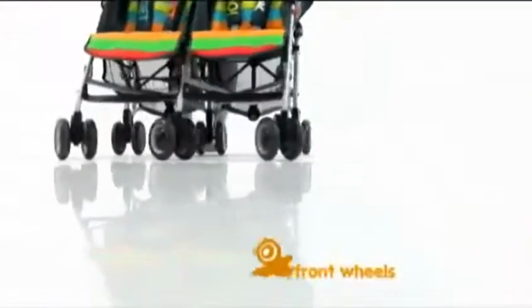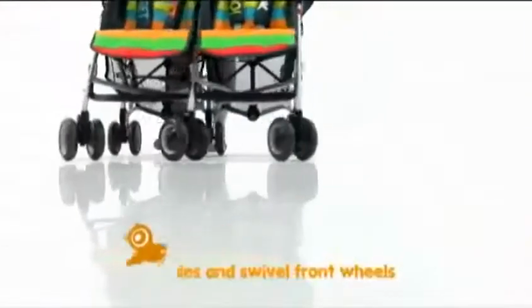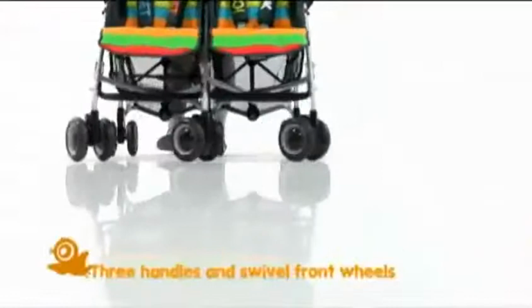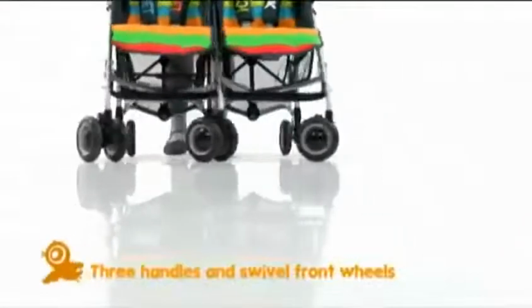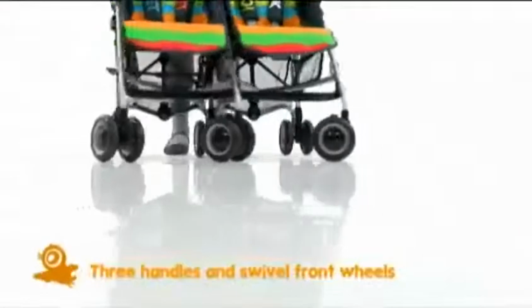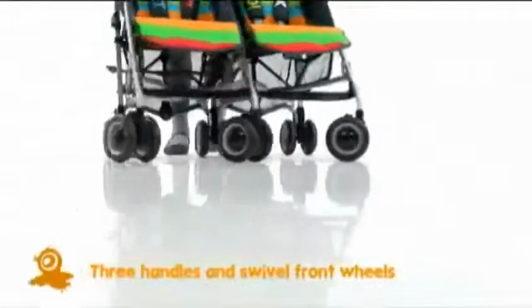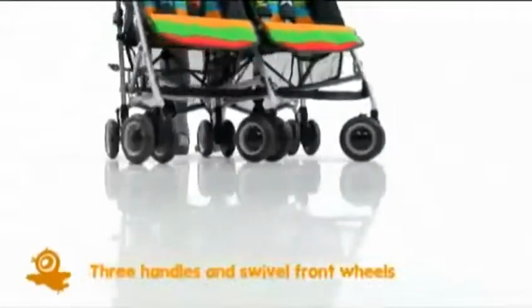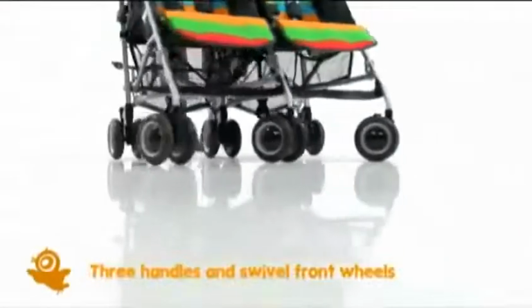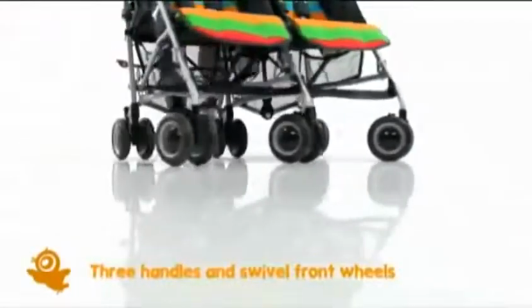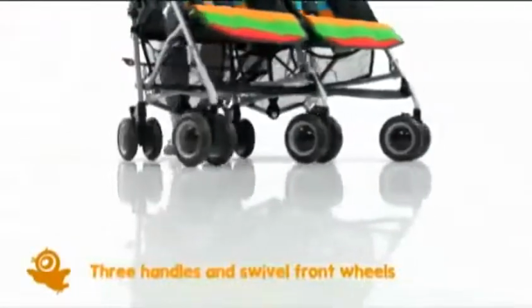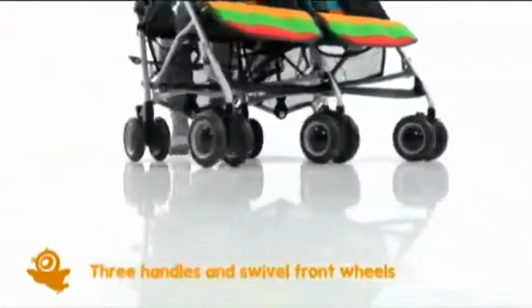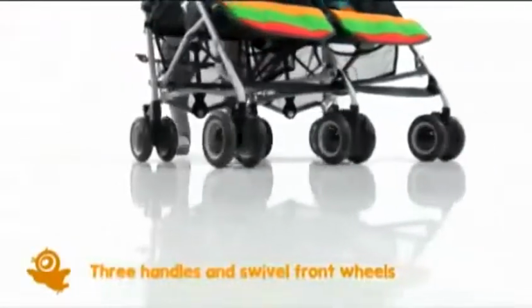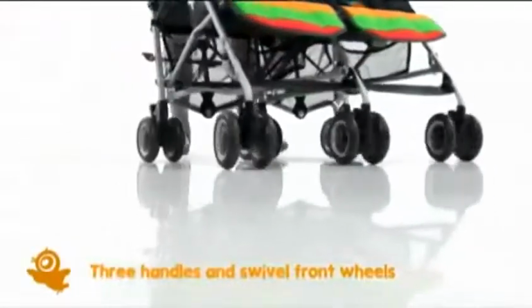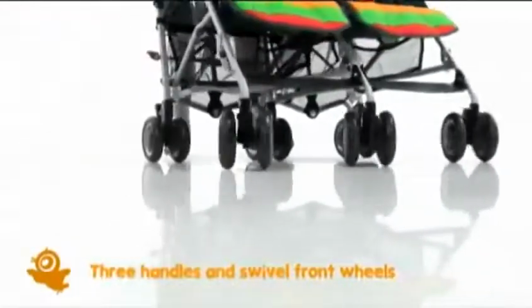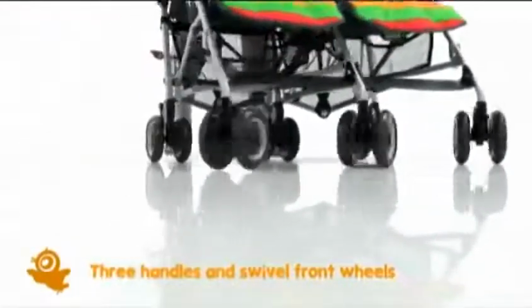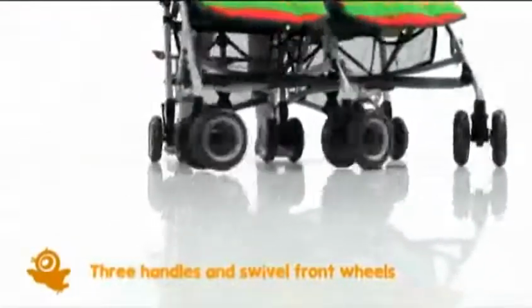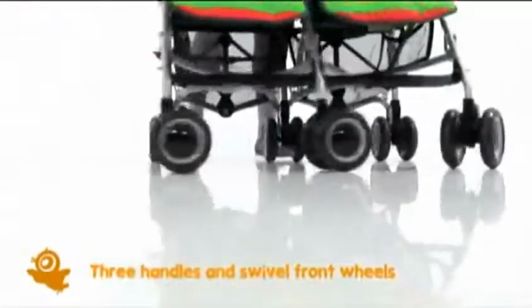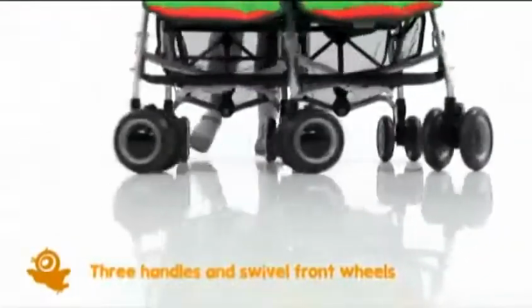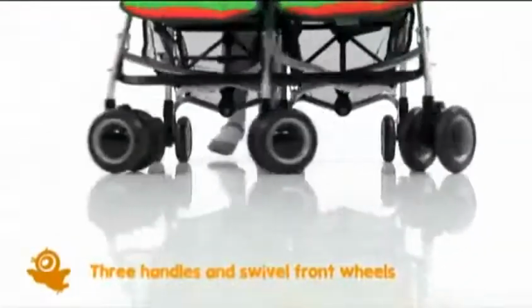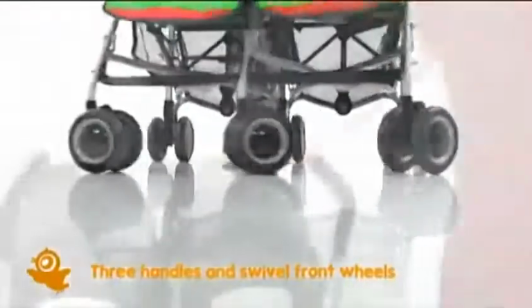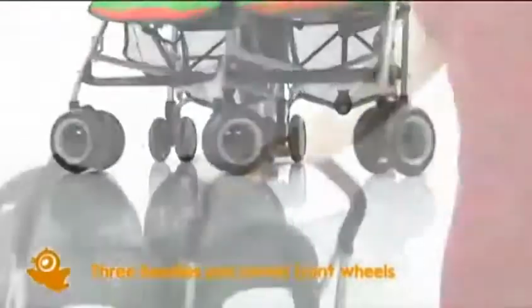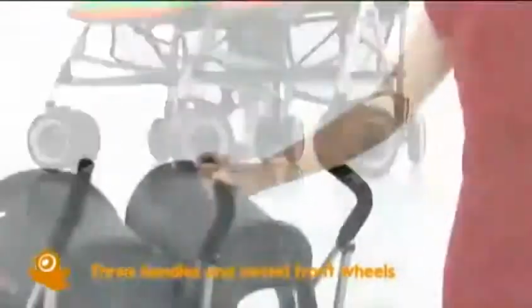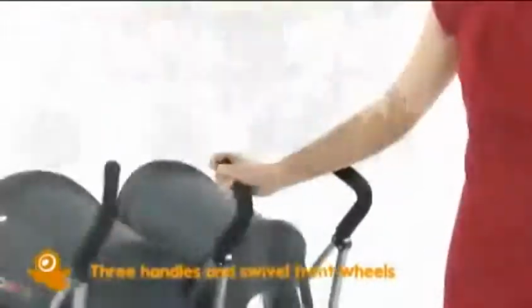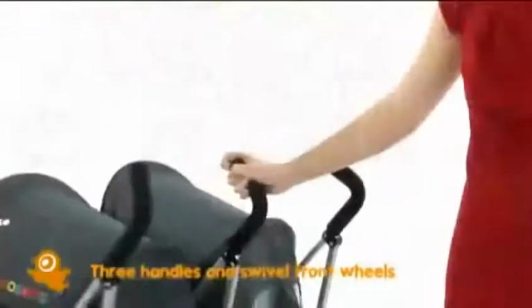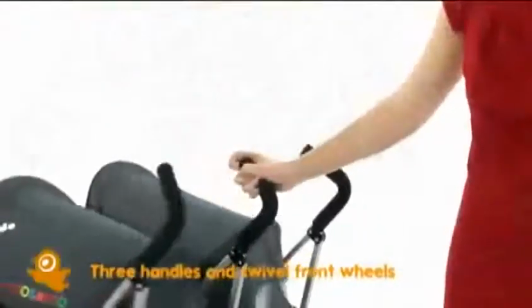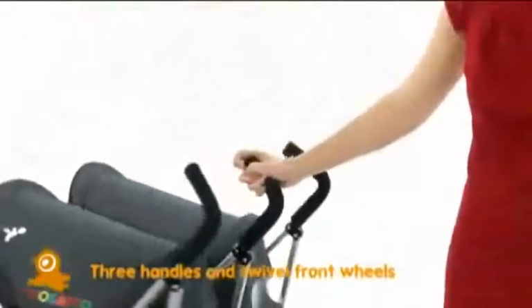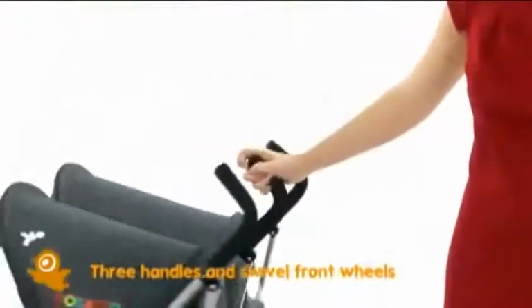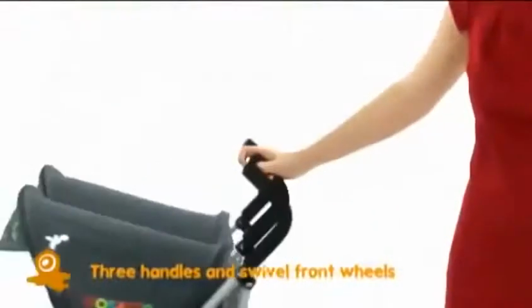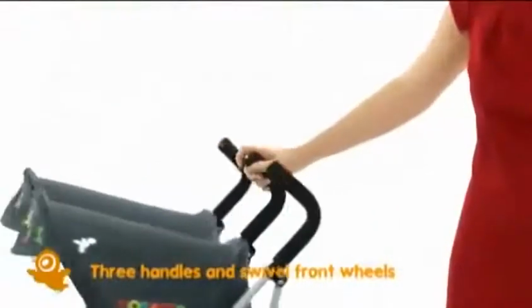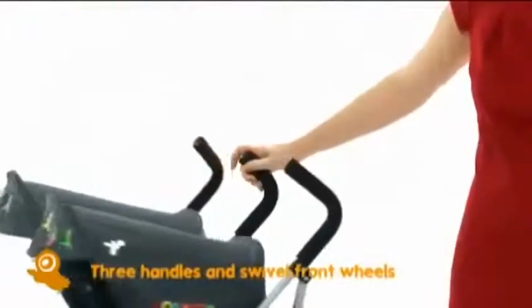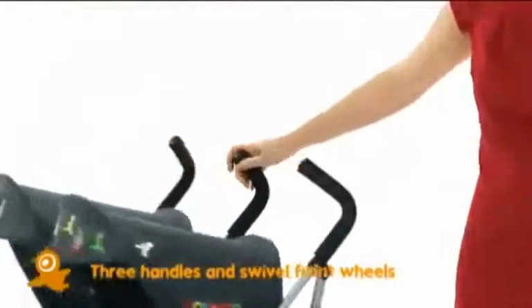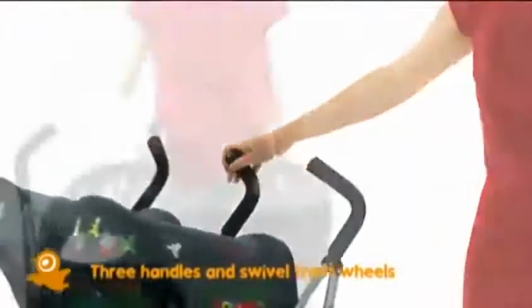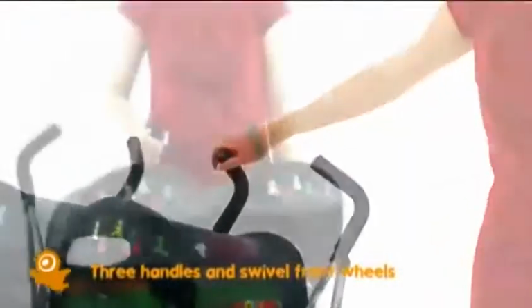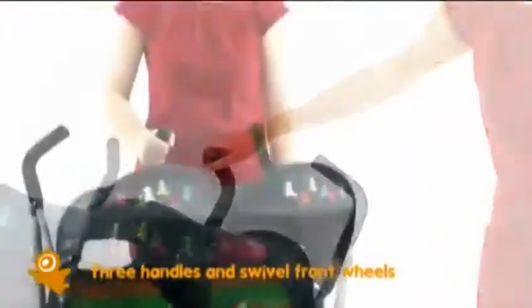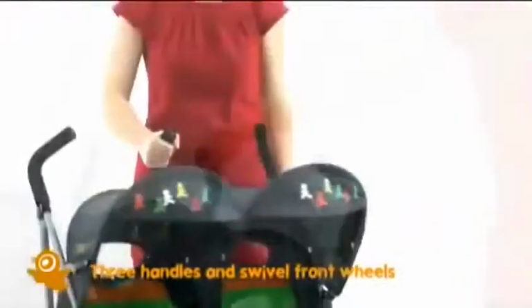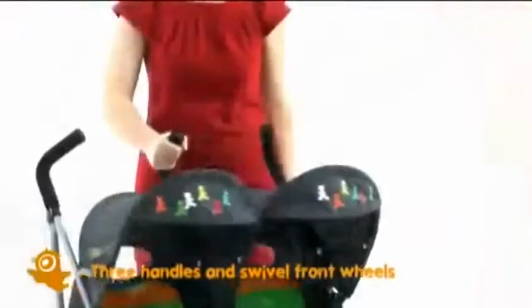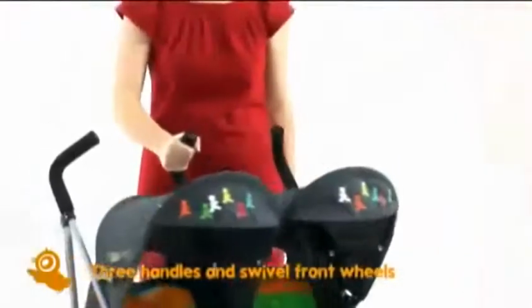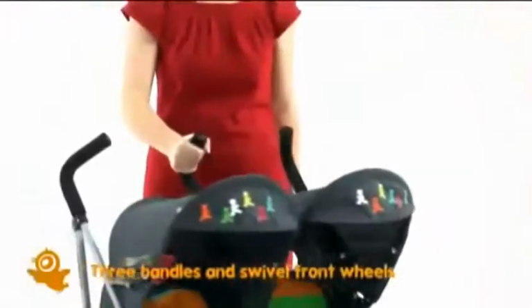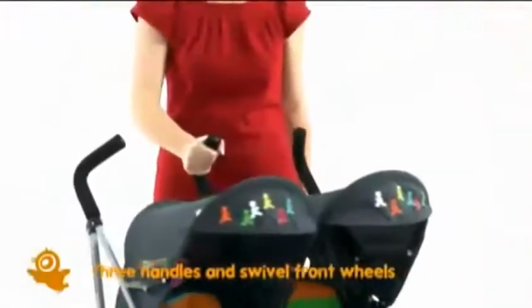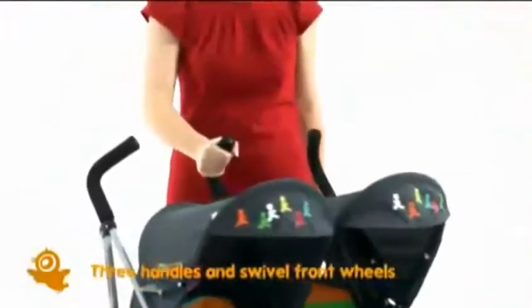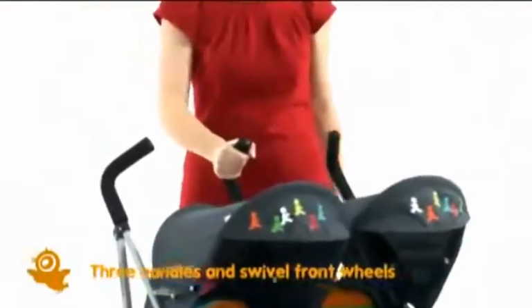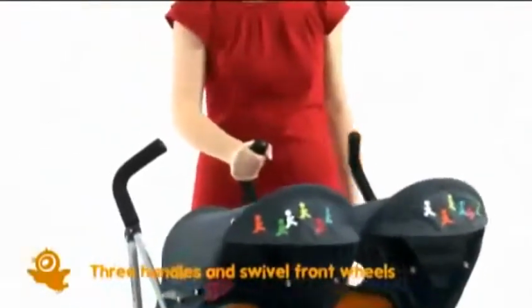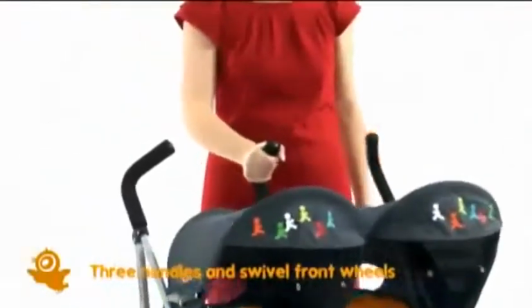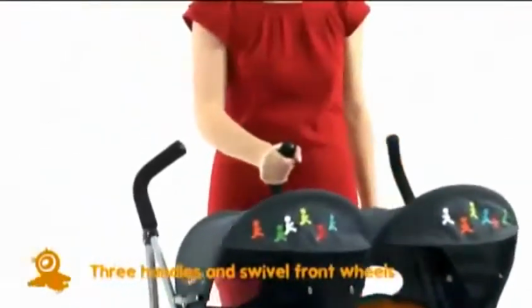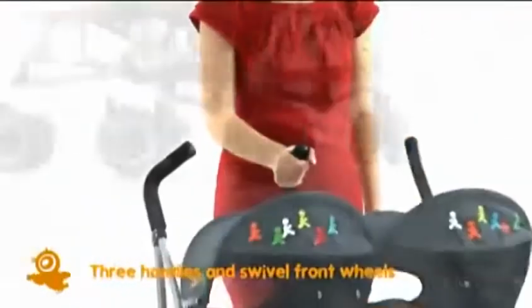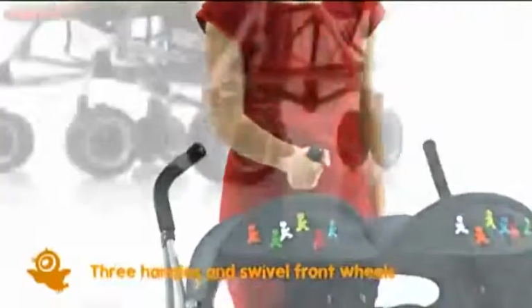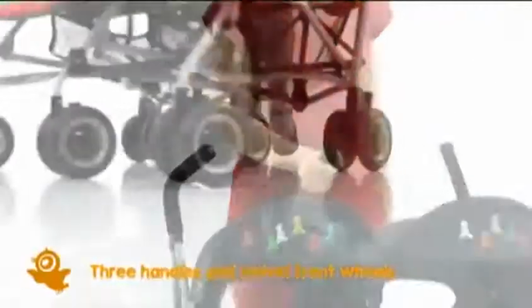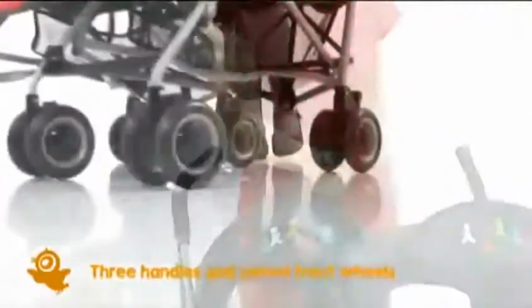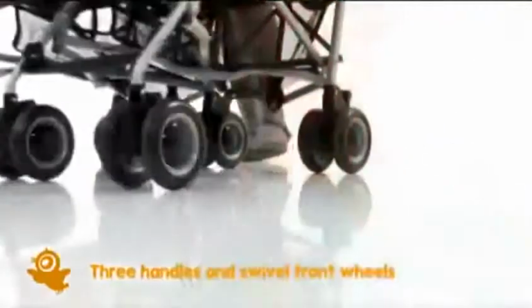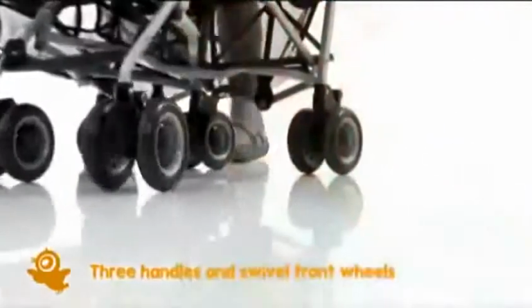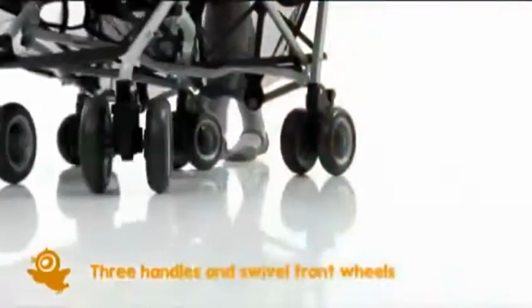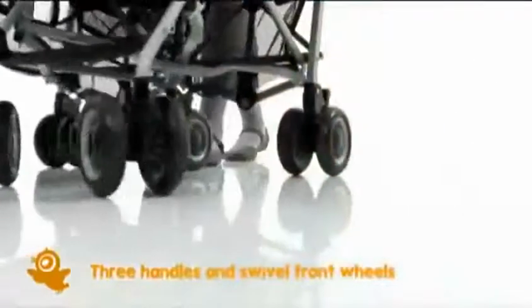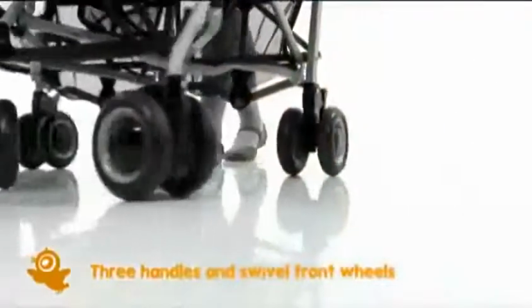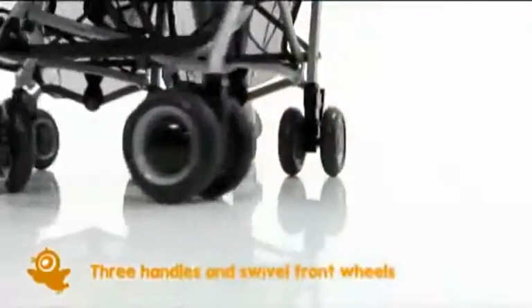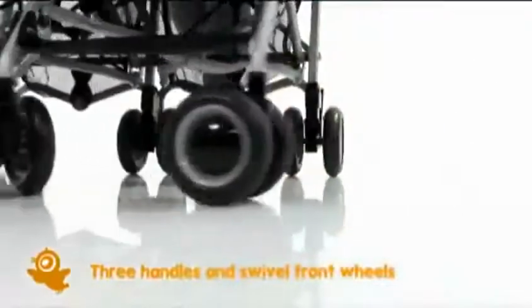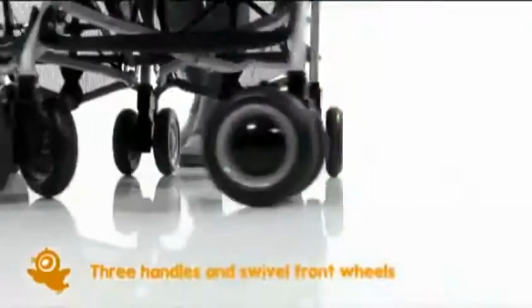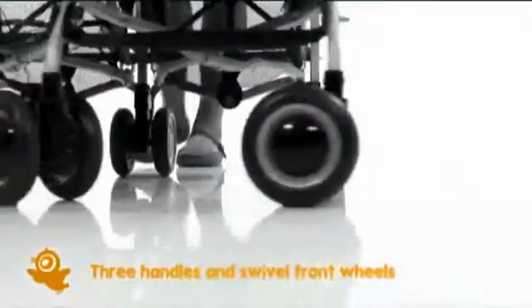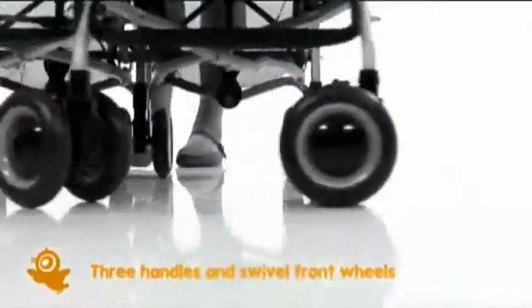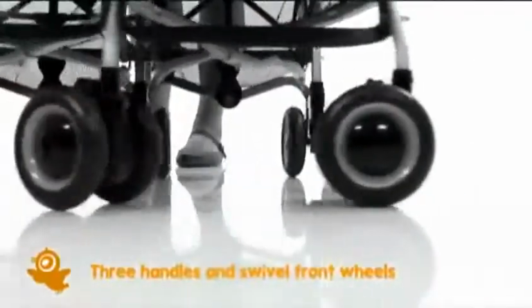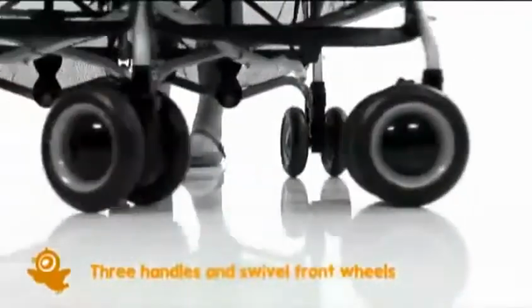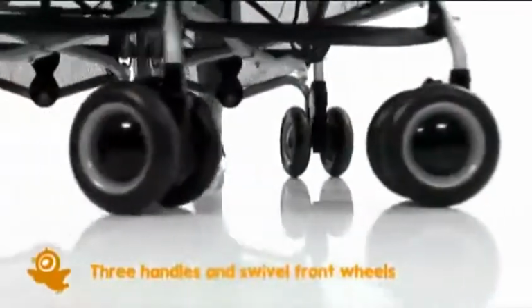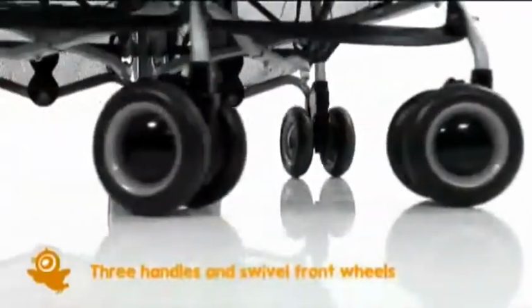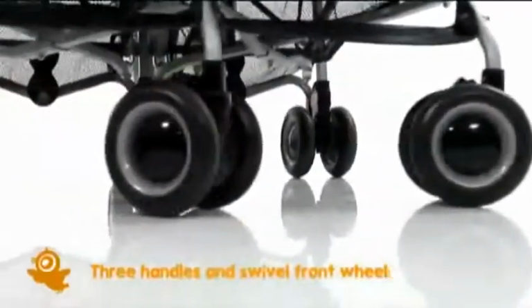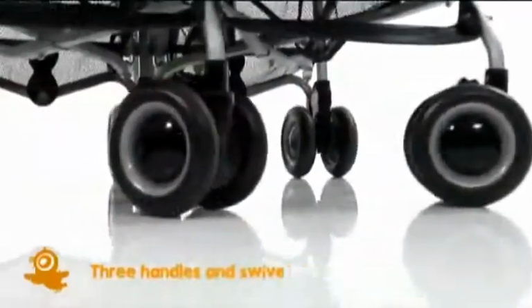The lockable swivel front wheels and the third handle just here mean tight corners and narrow spaces aren't a problem. Pretty nifty, eh?